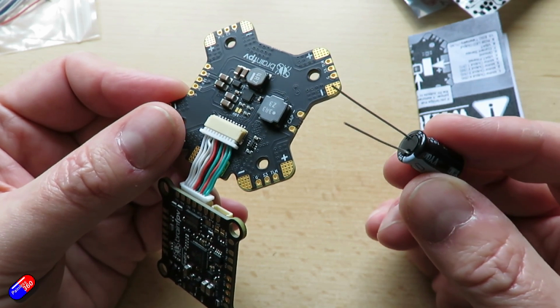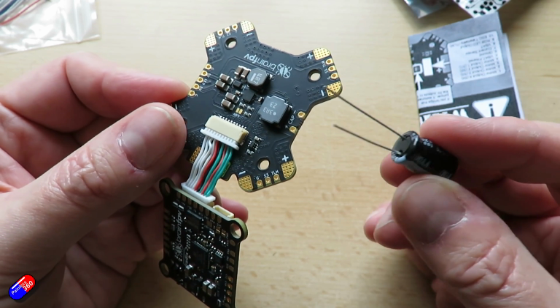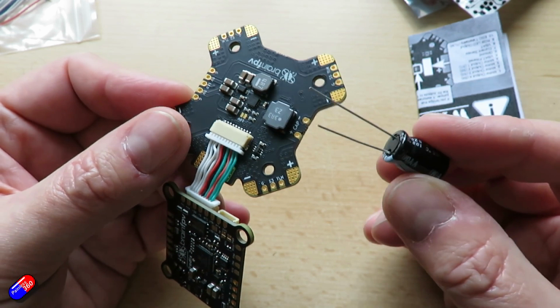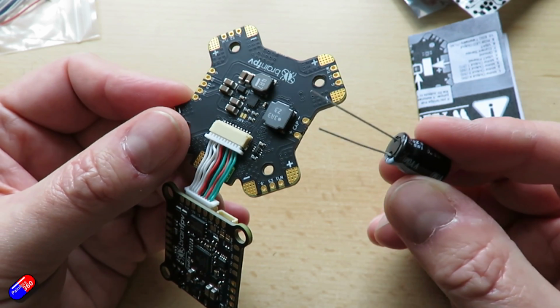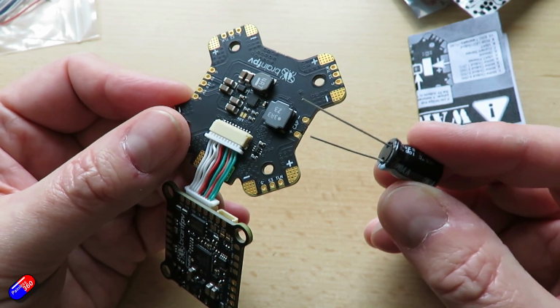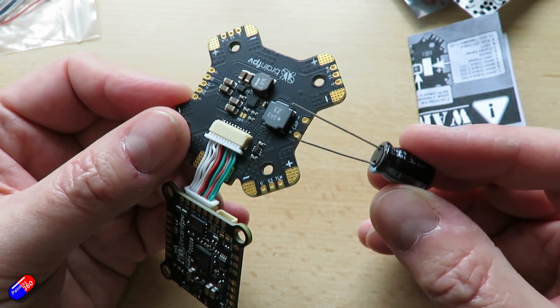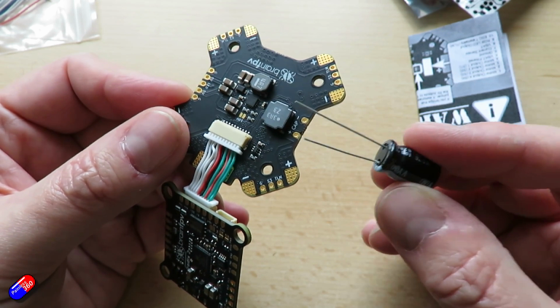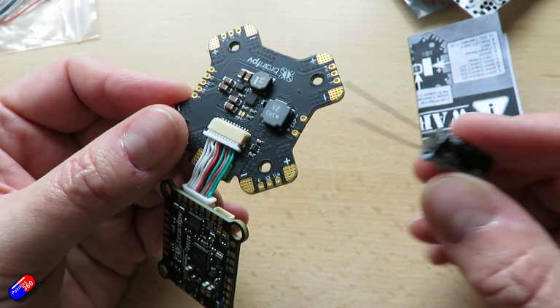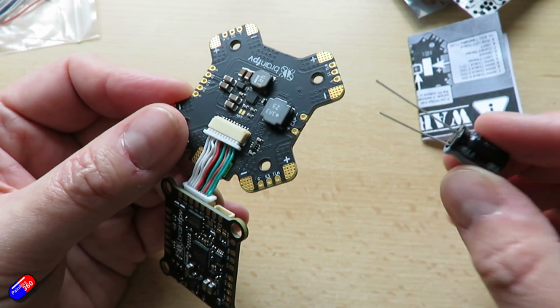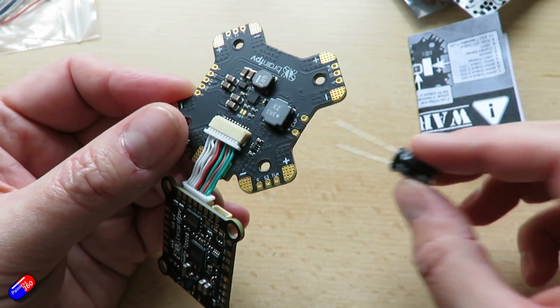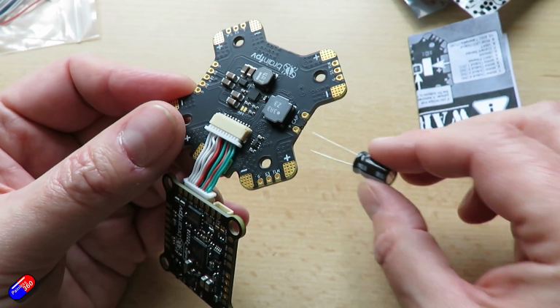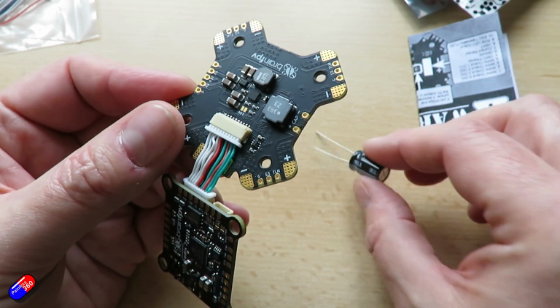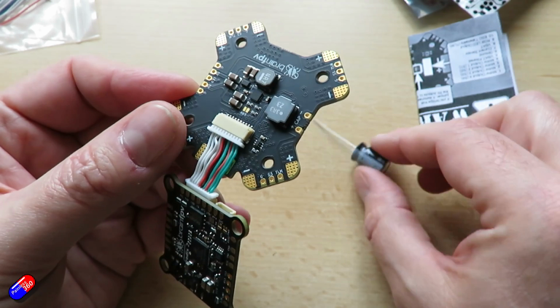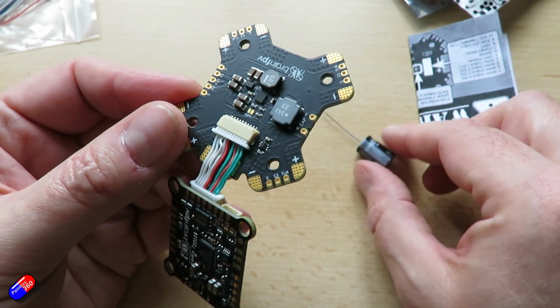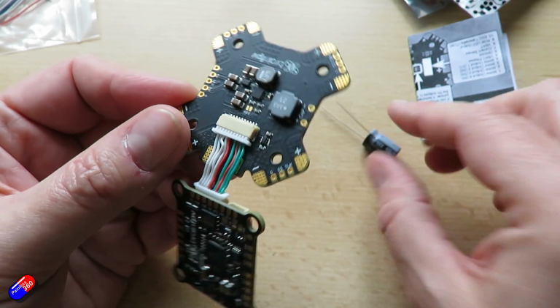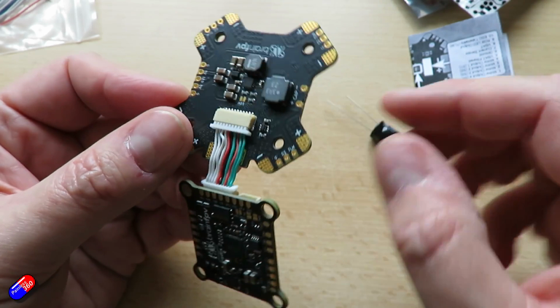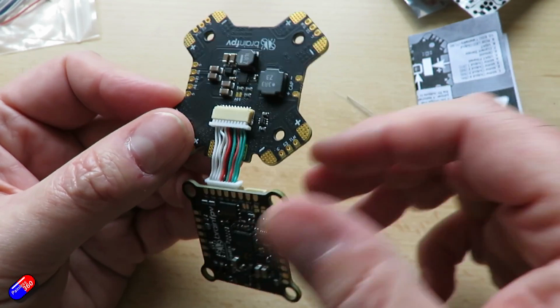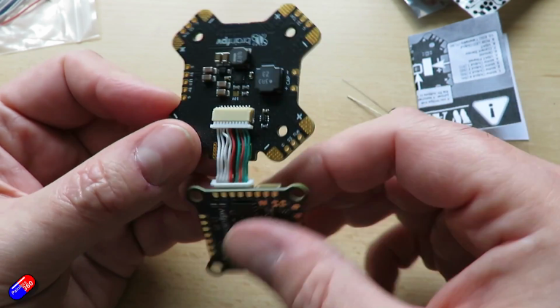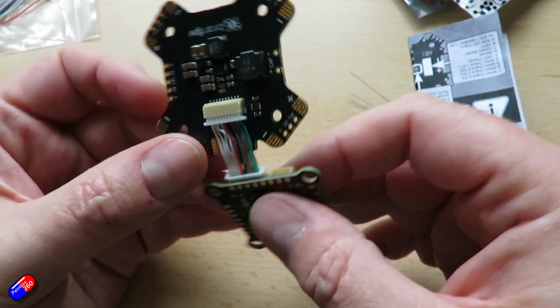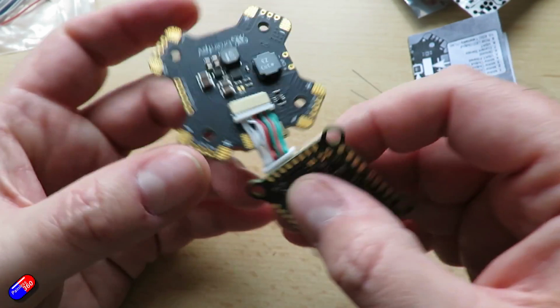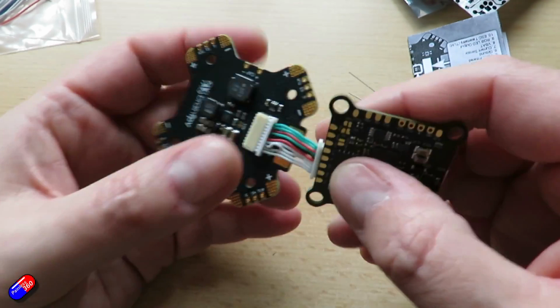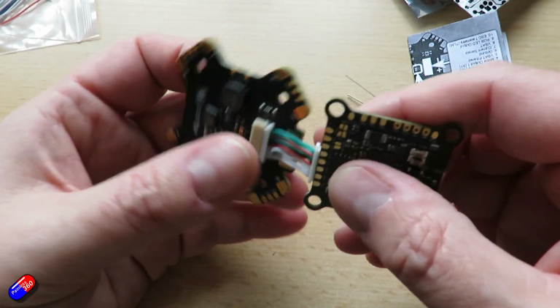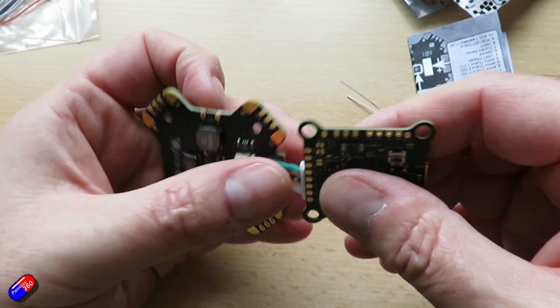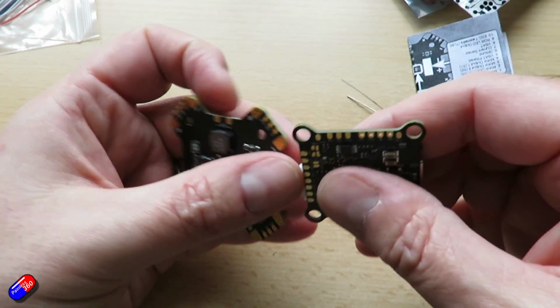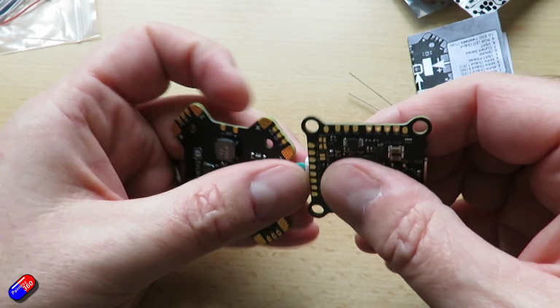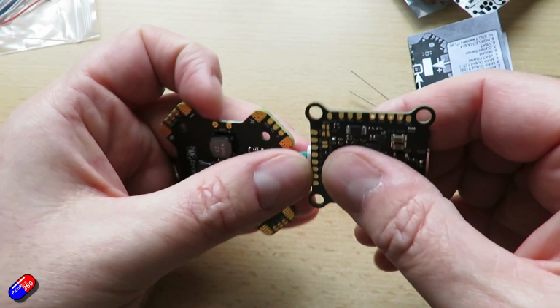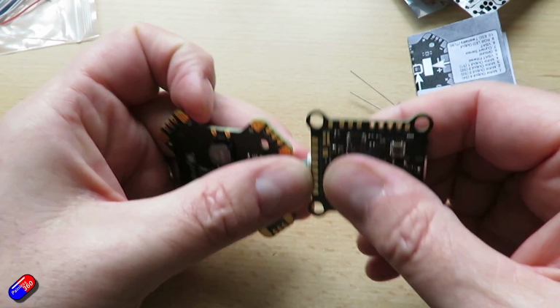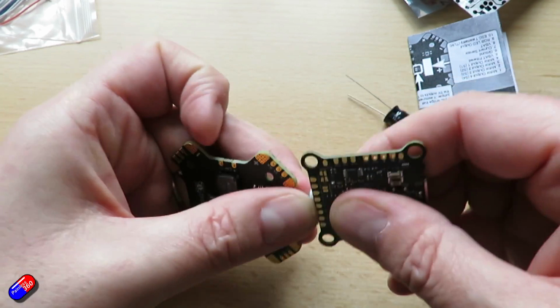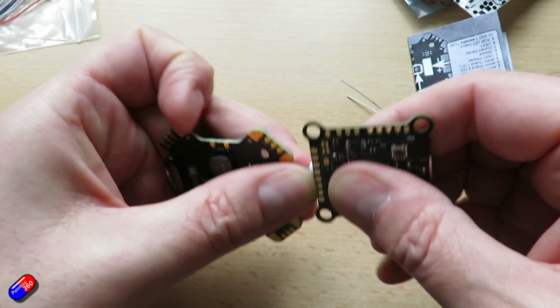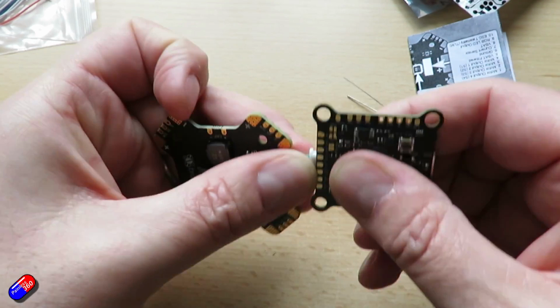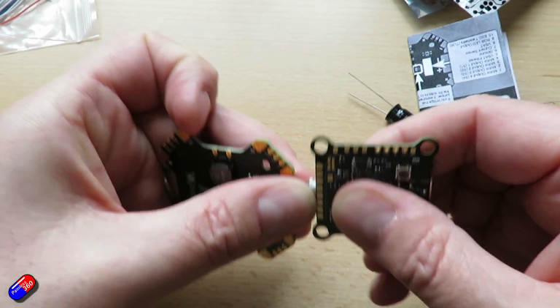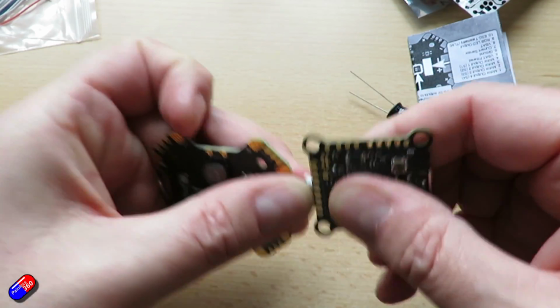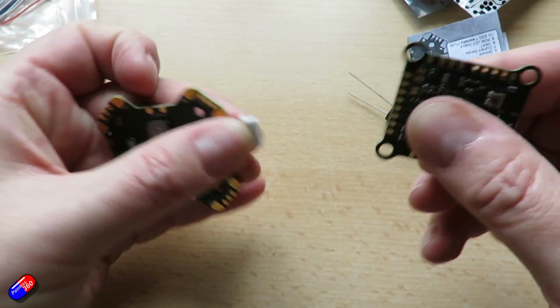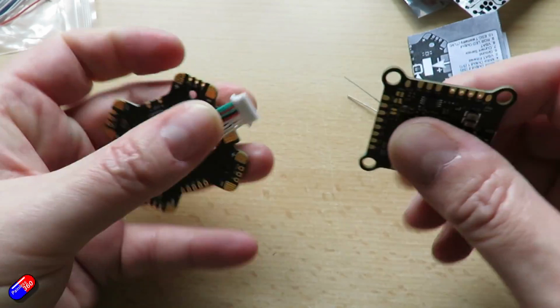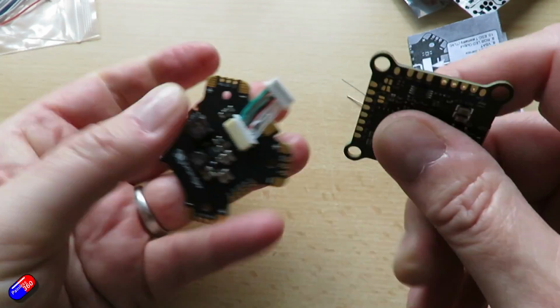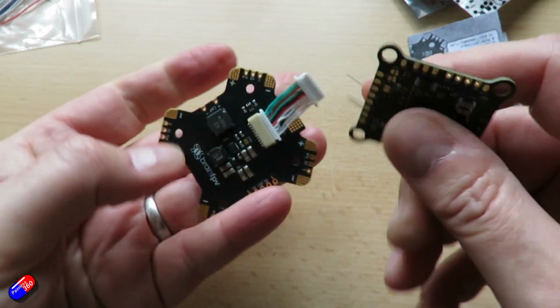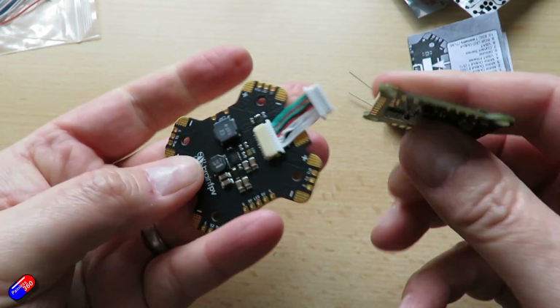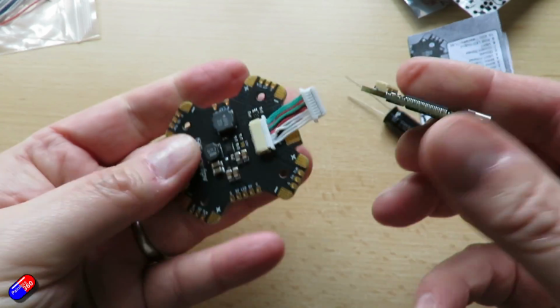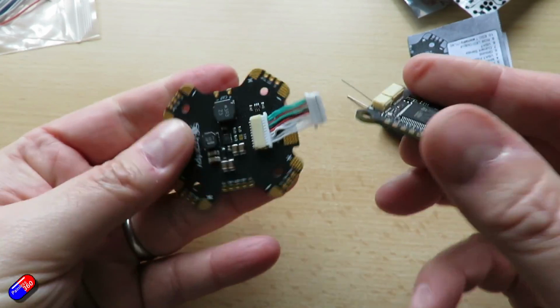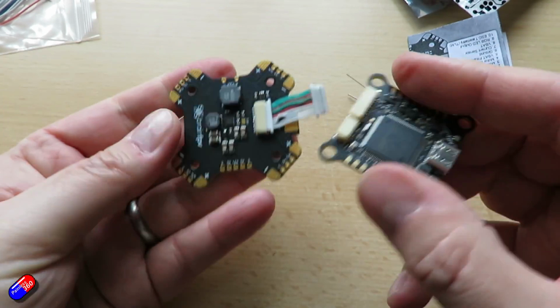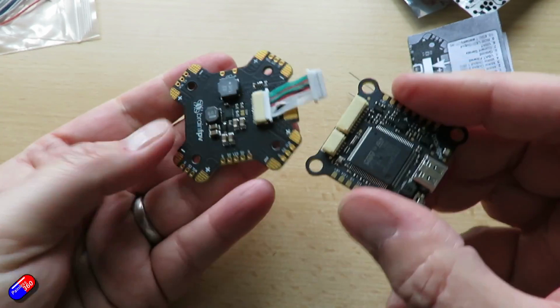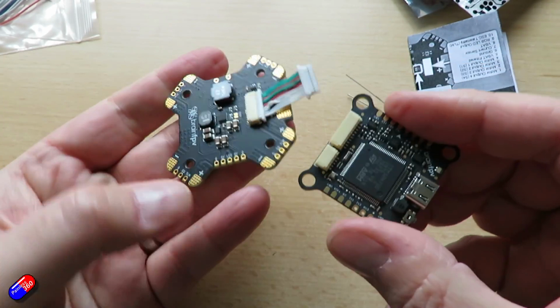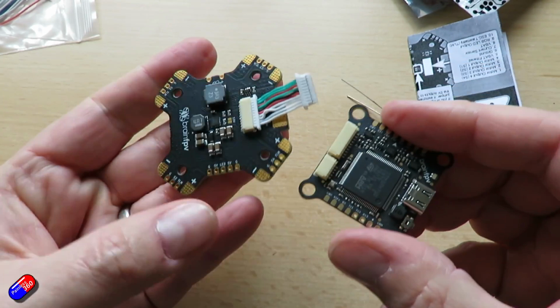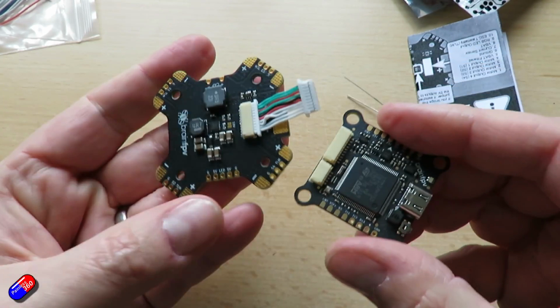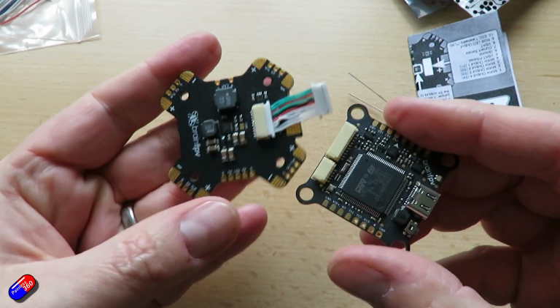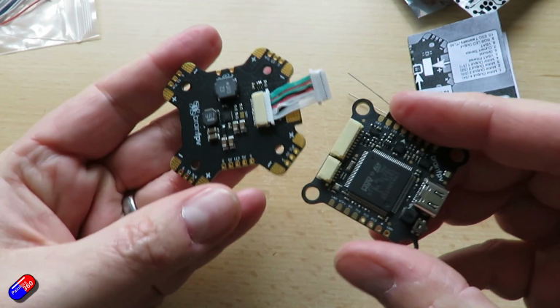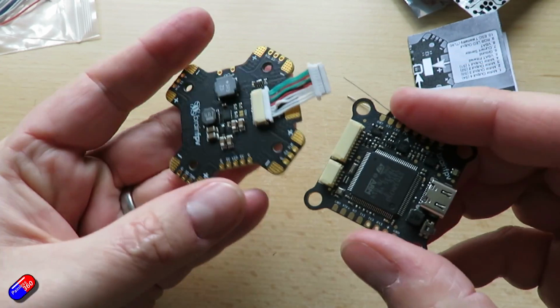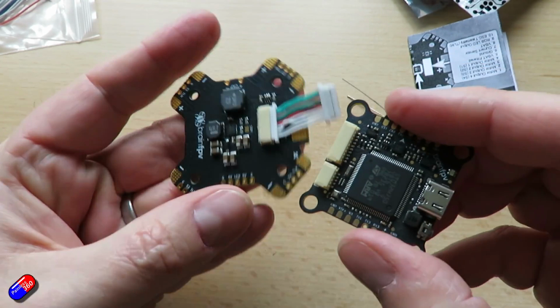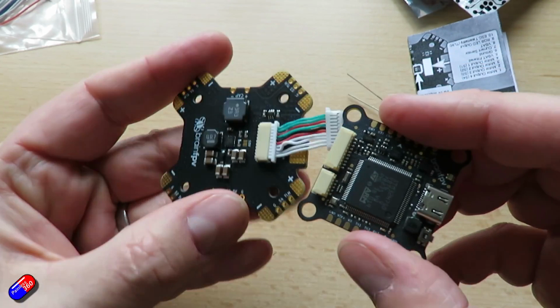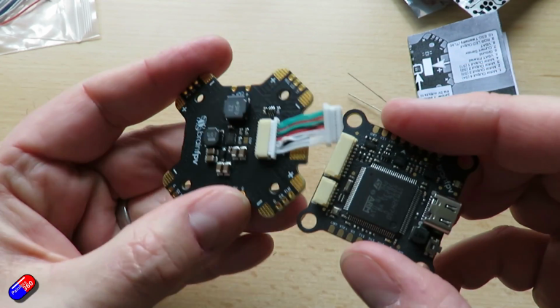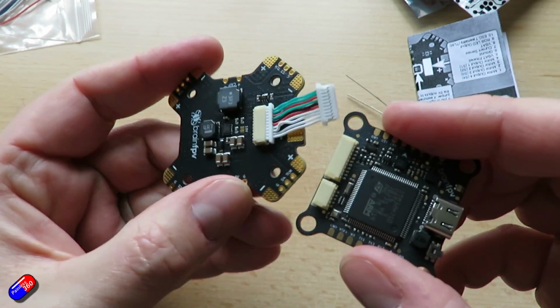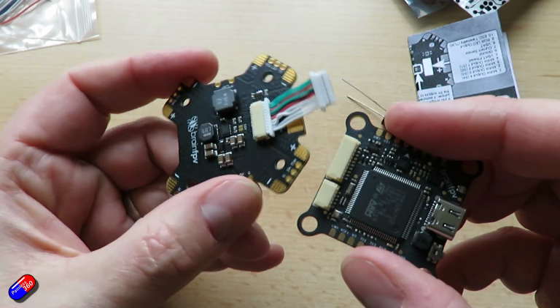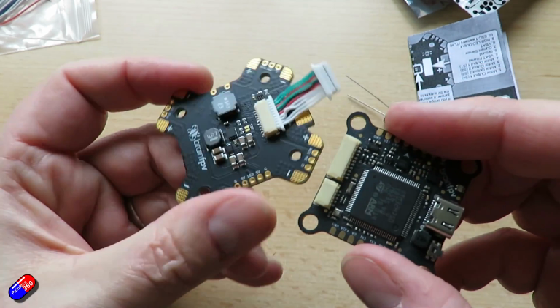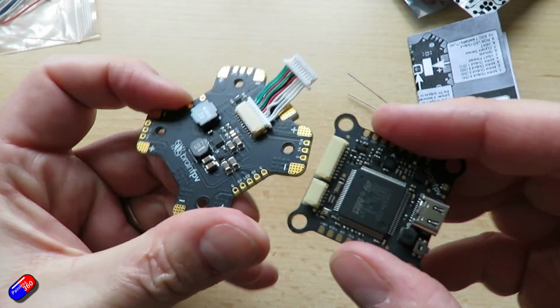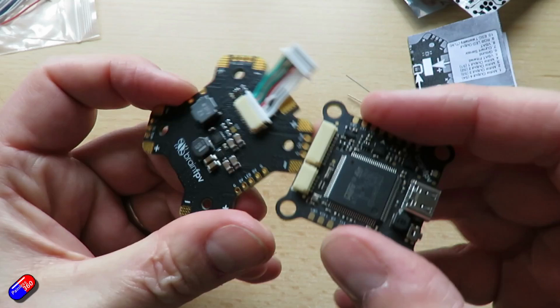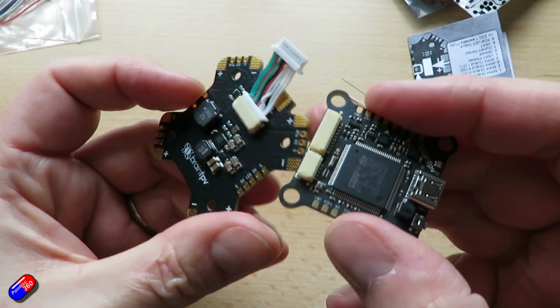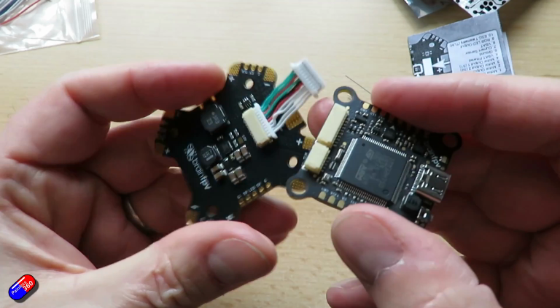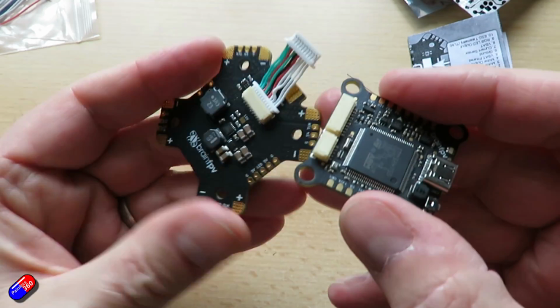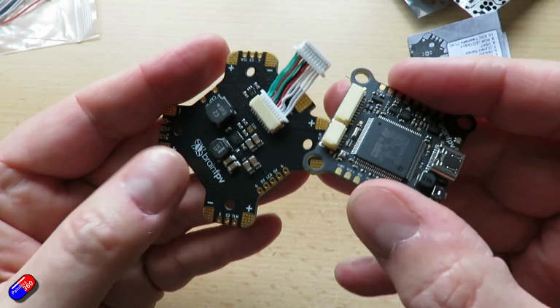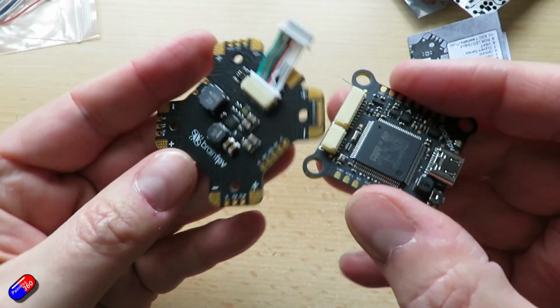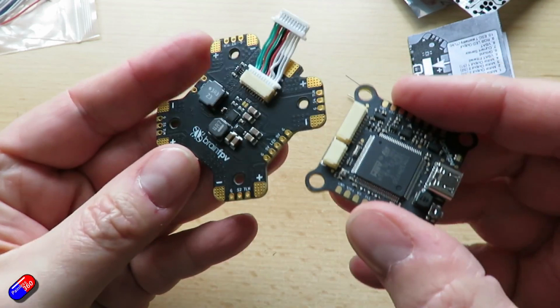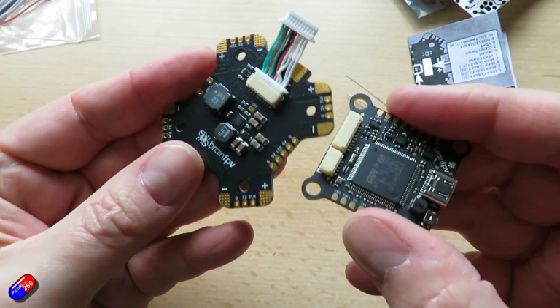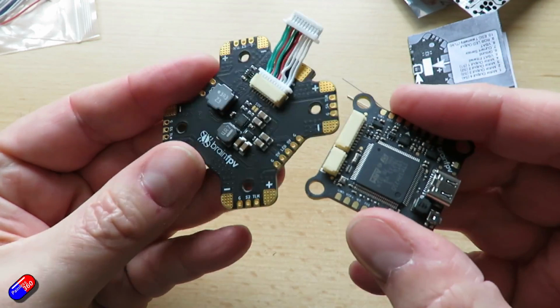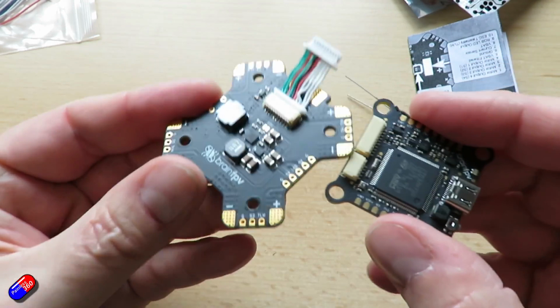On board is a 5-volt 2-amp voltage regulator, and it can be switched to 10 volts for powering a camera or a digital FPV system.